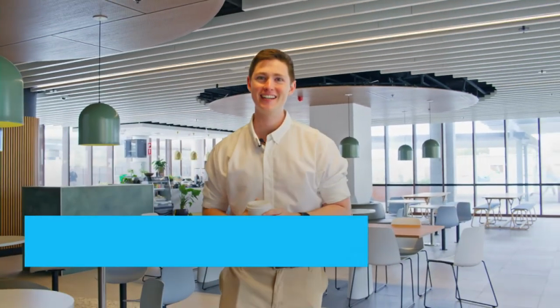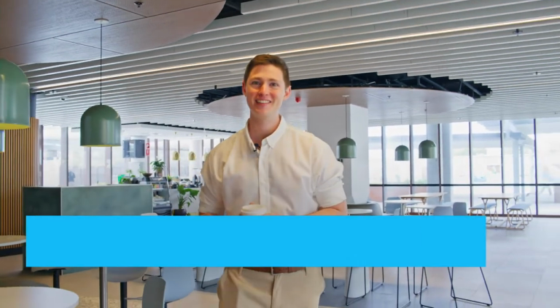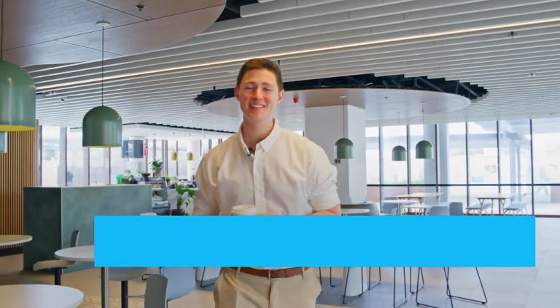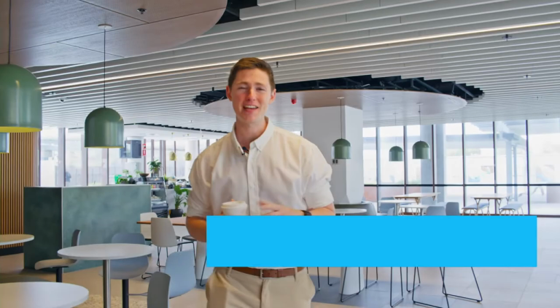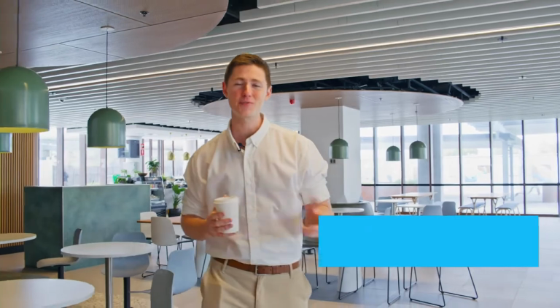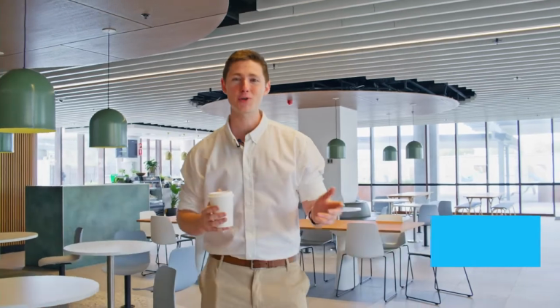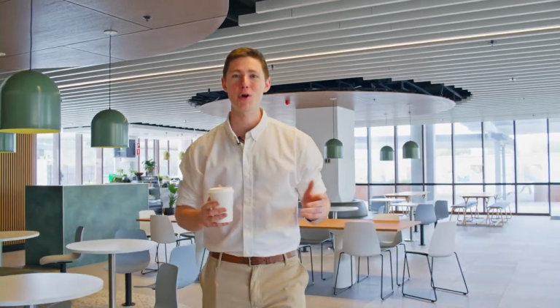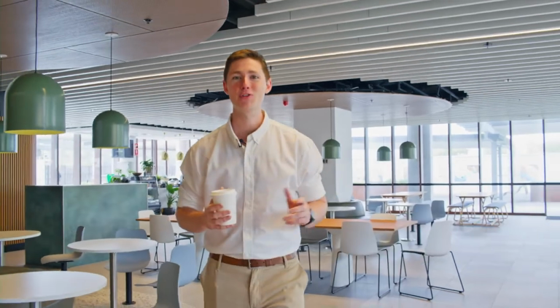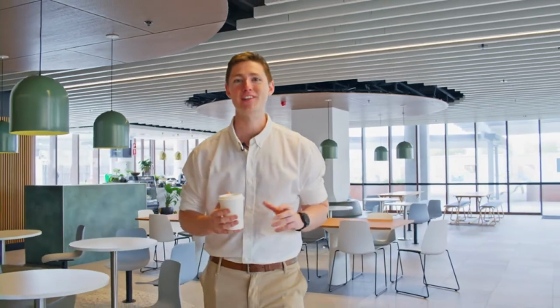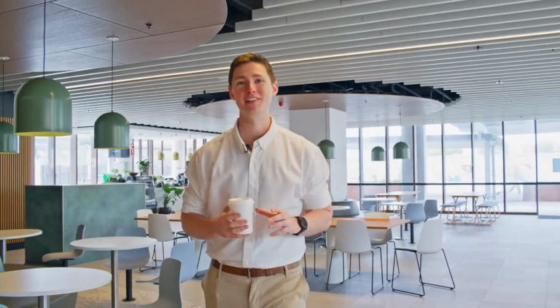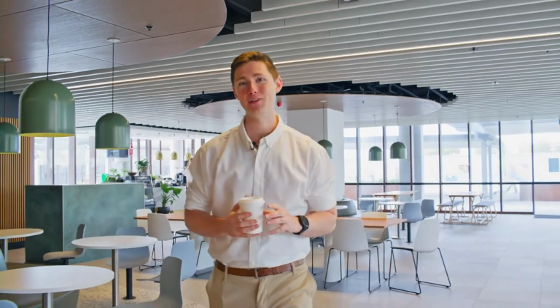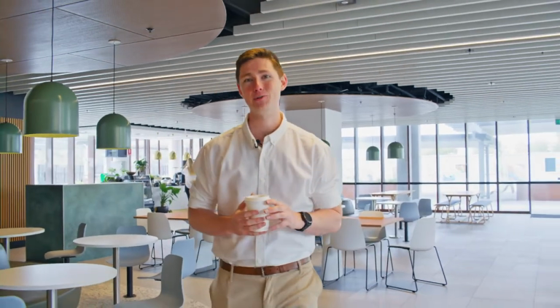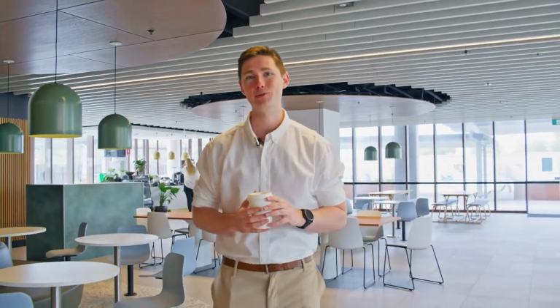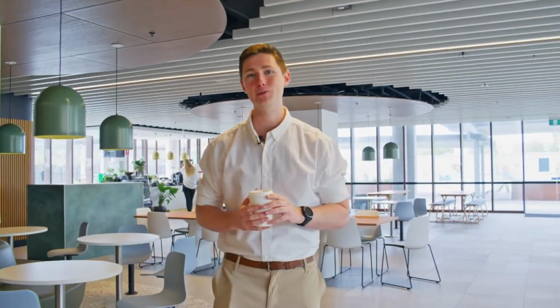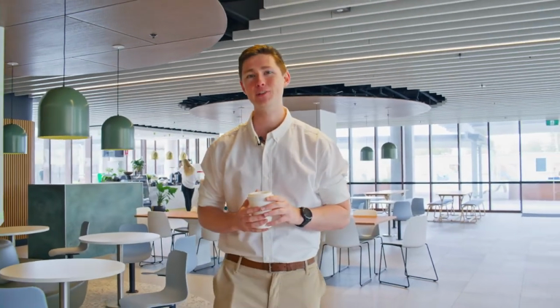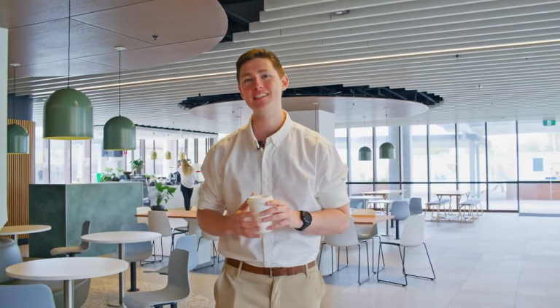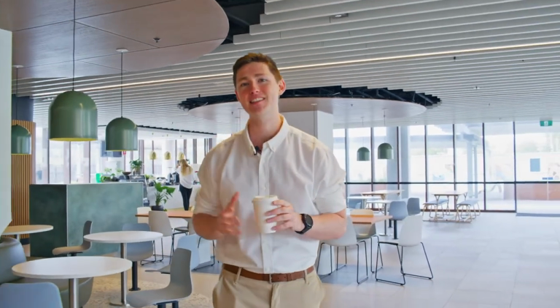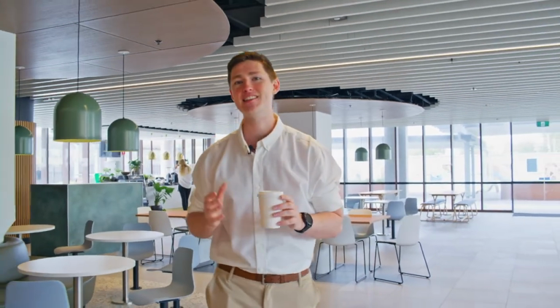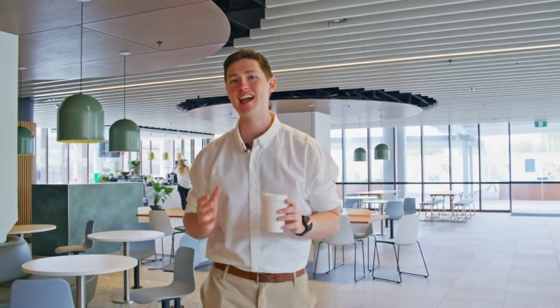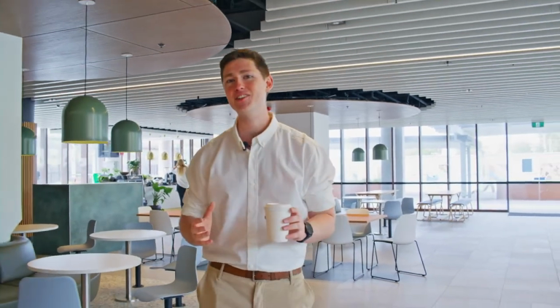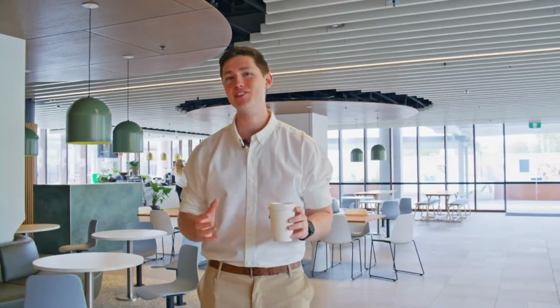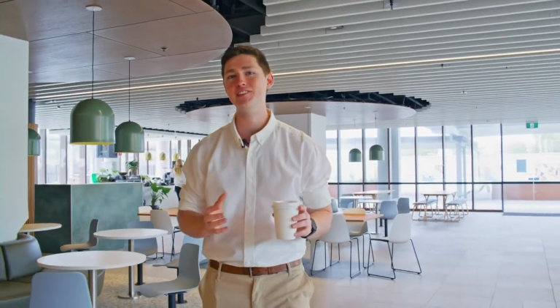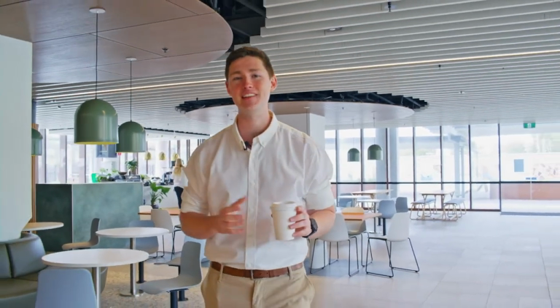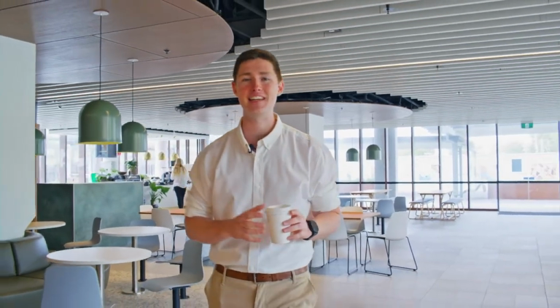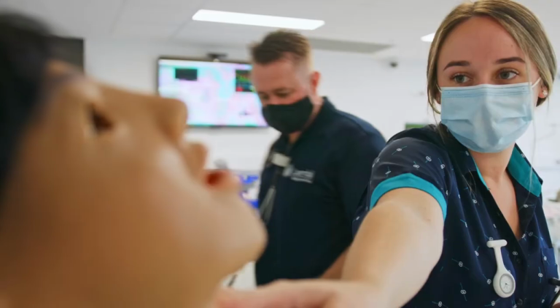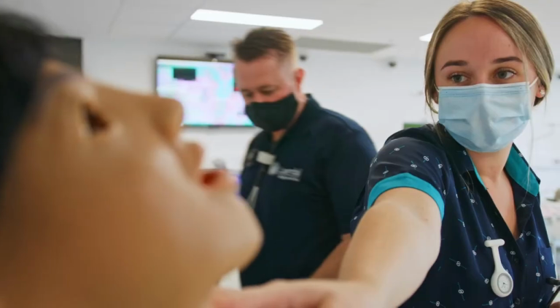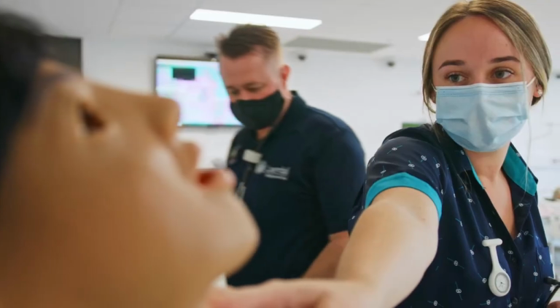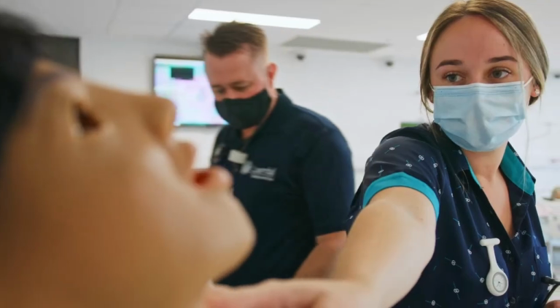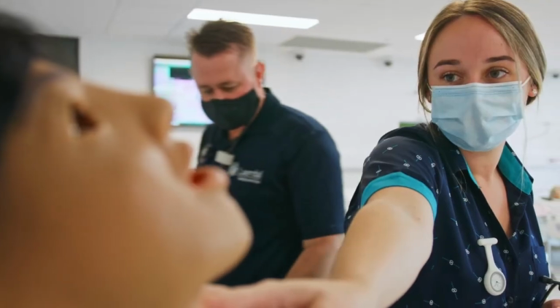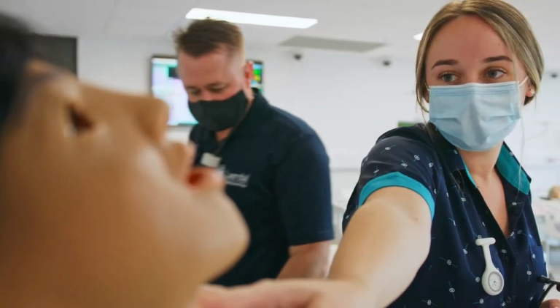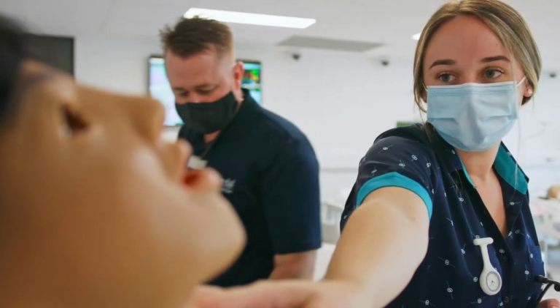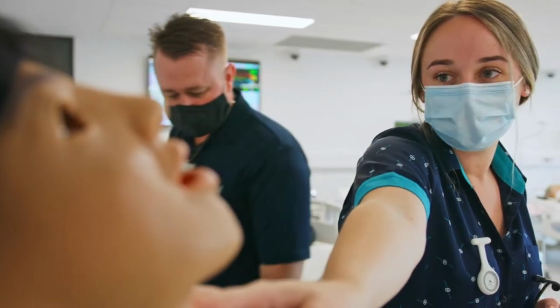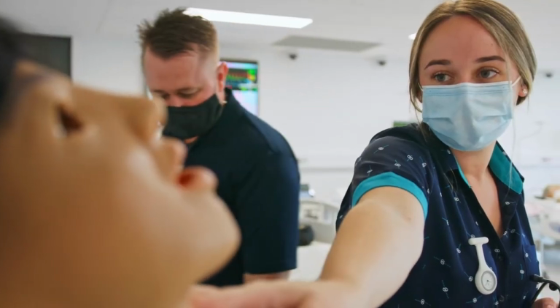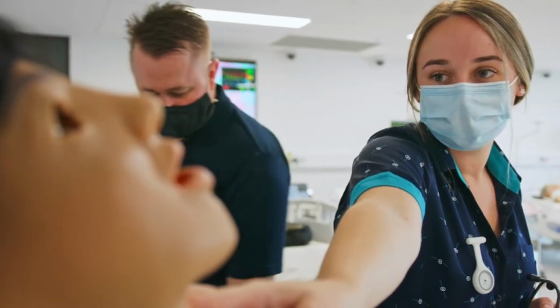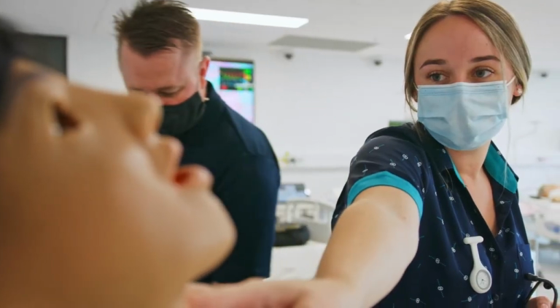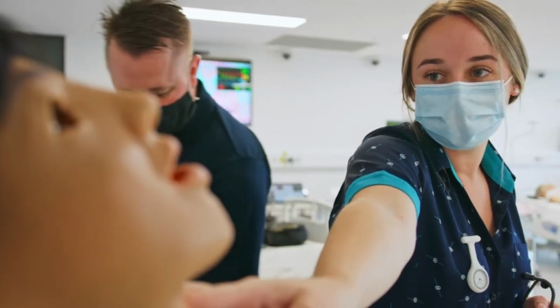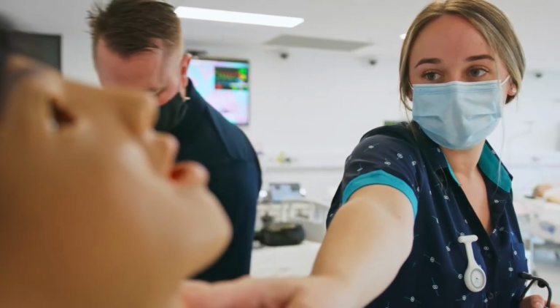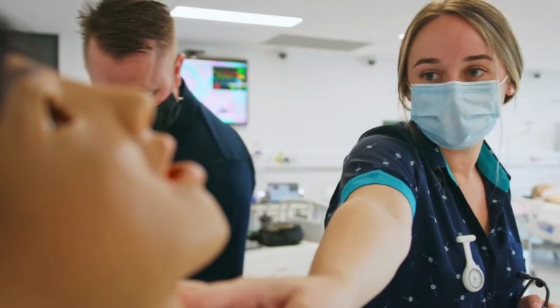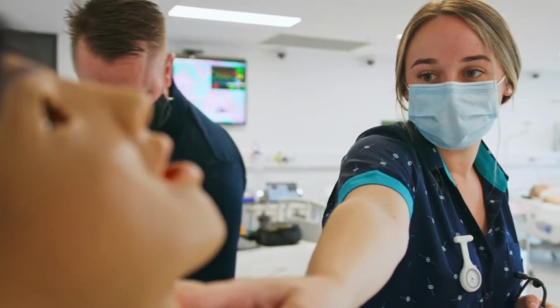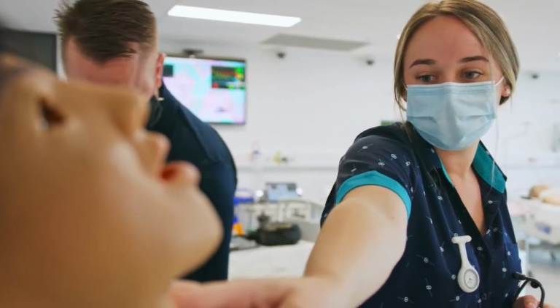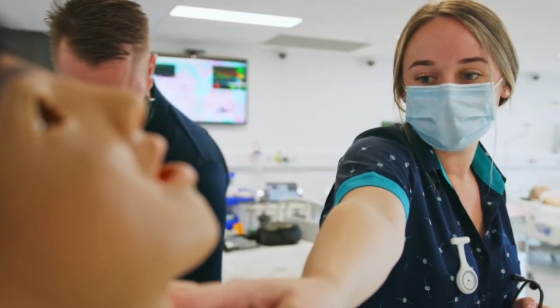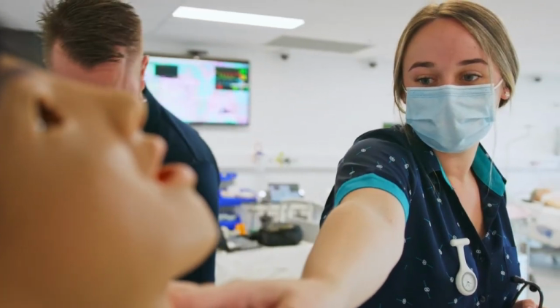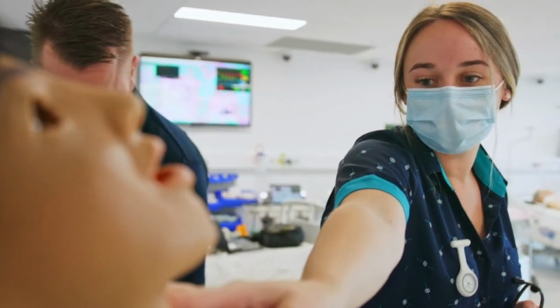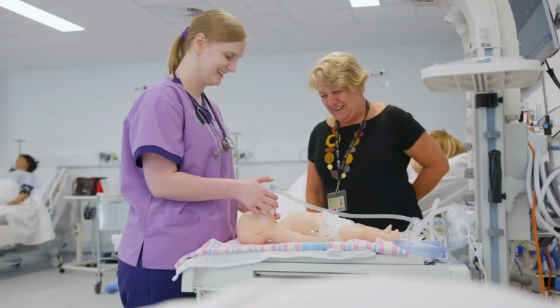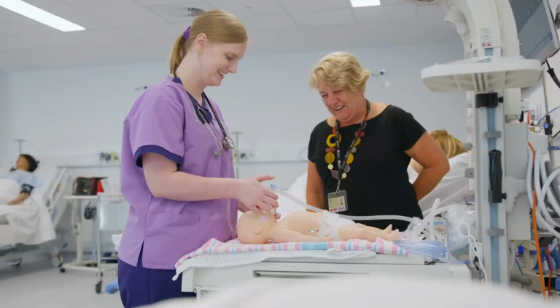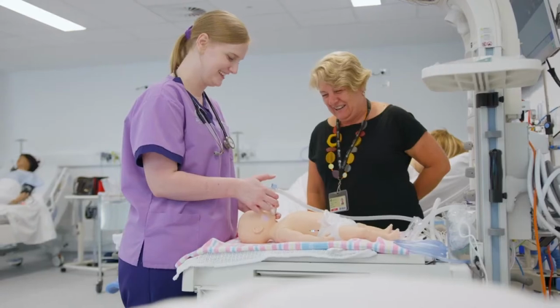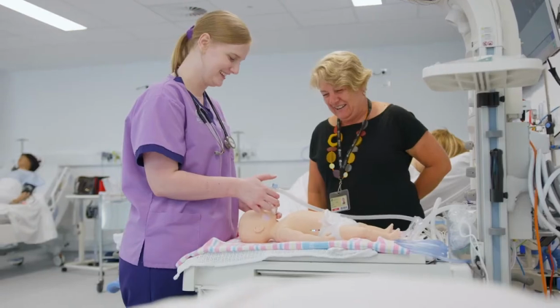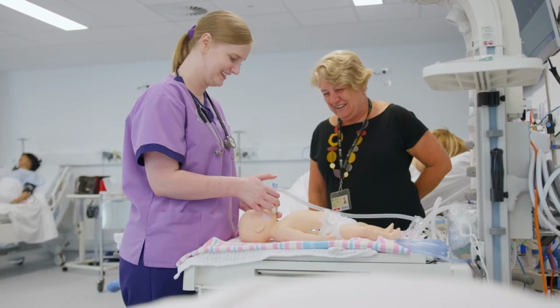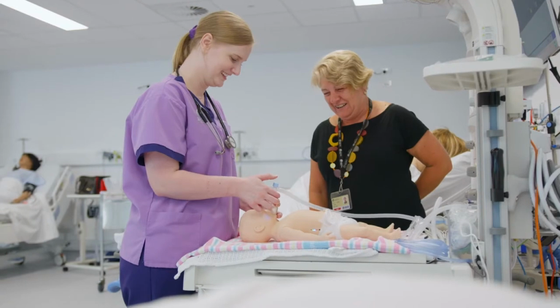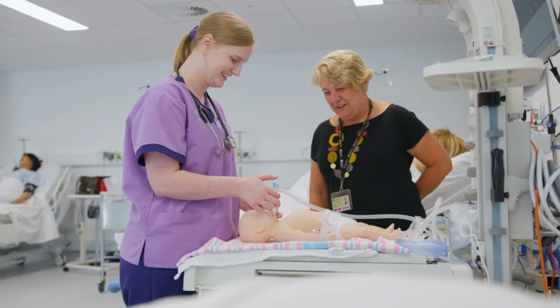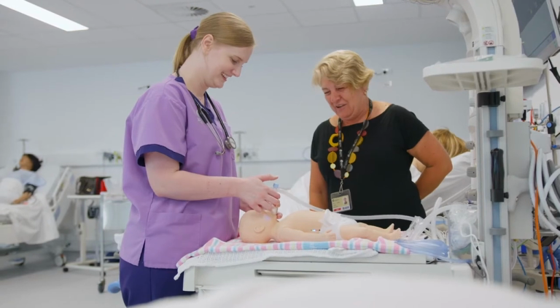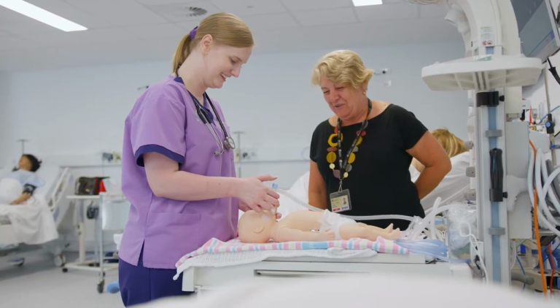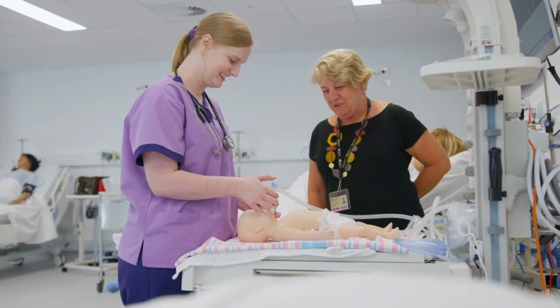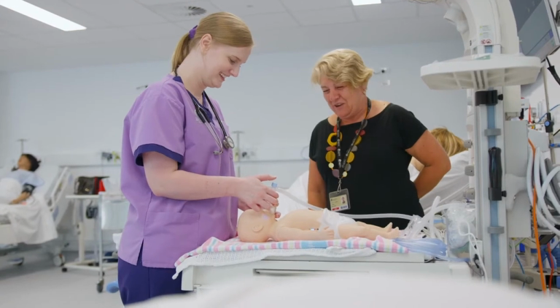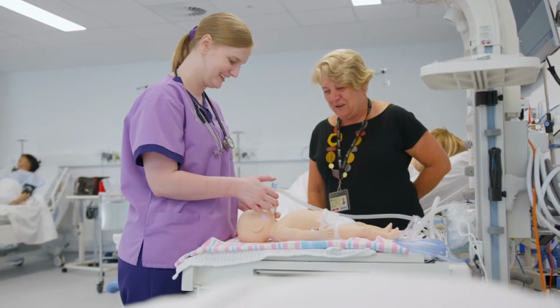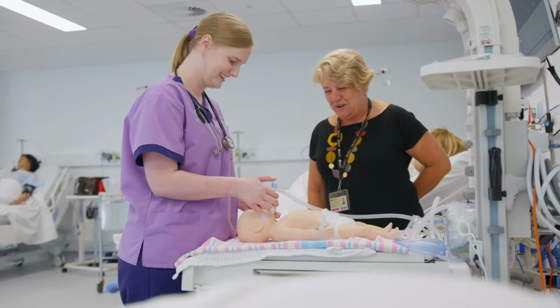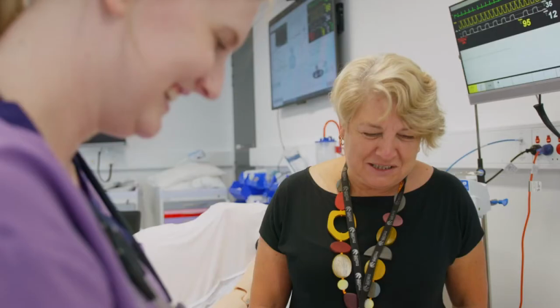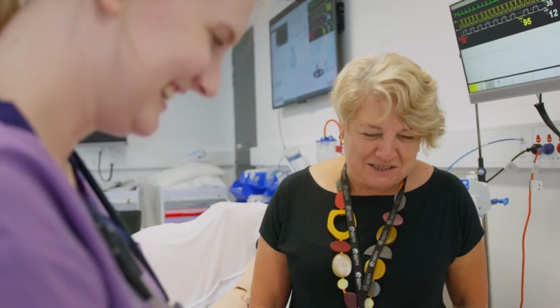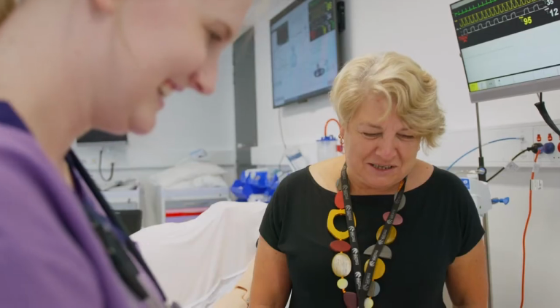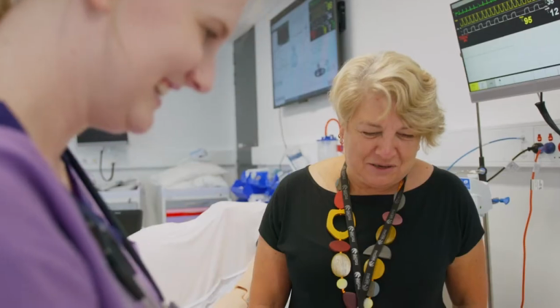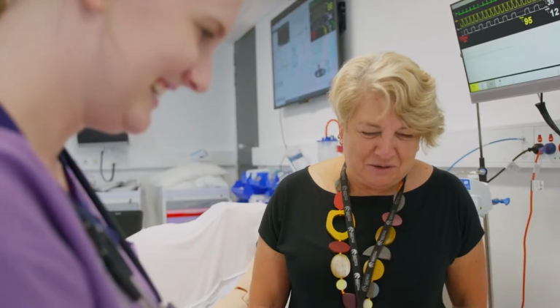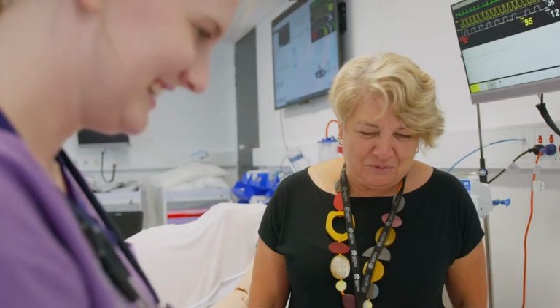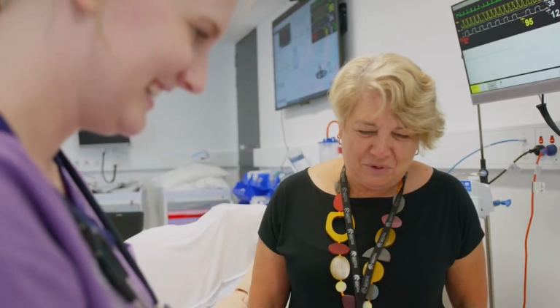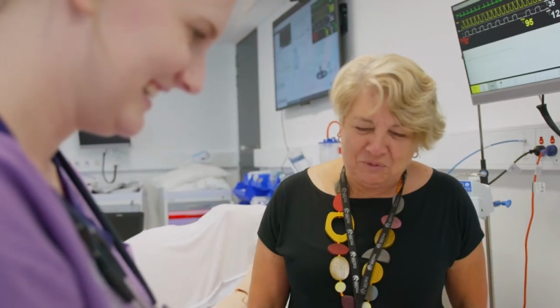The Central Coast Clinical School is a nation-leading medical, nursing and midwifery teaching and education centre.